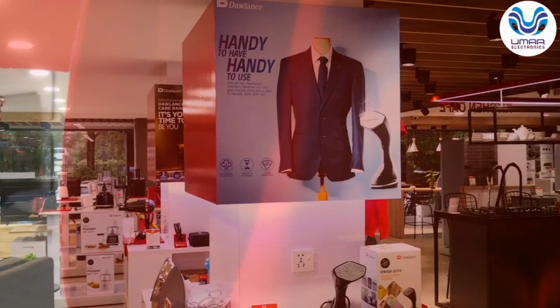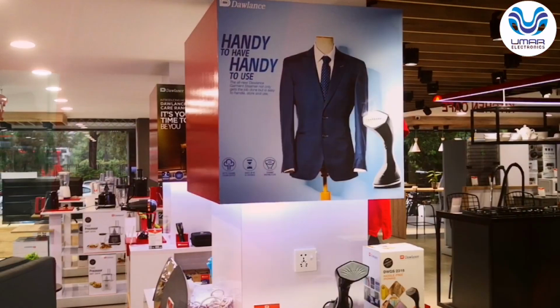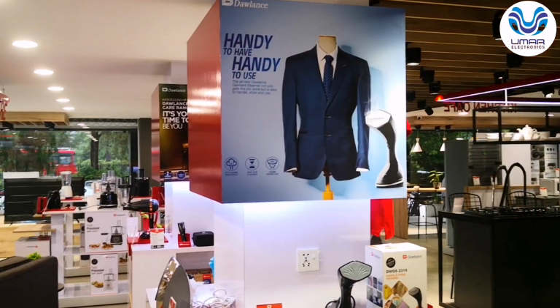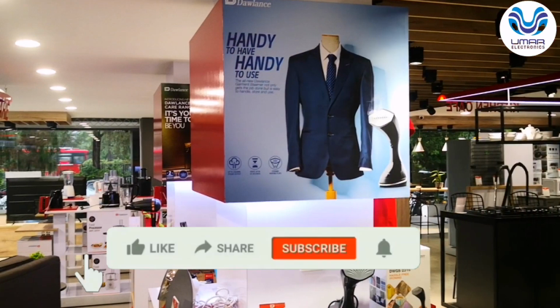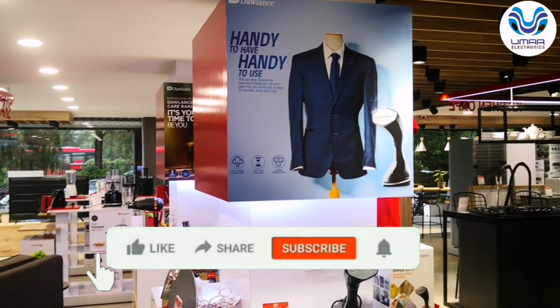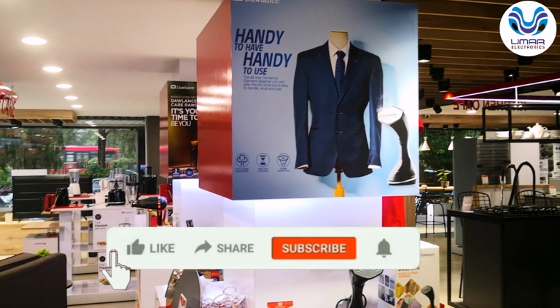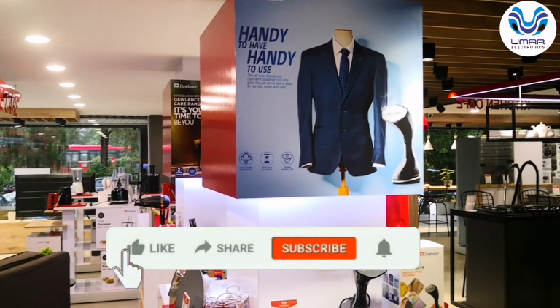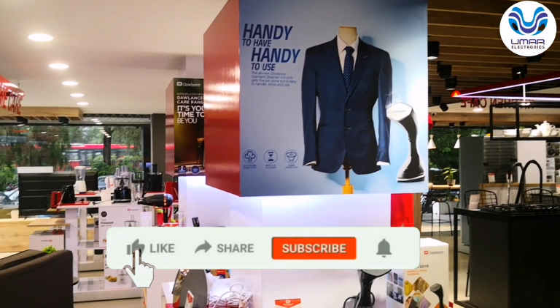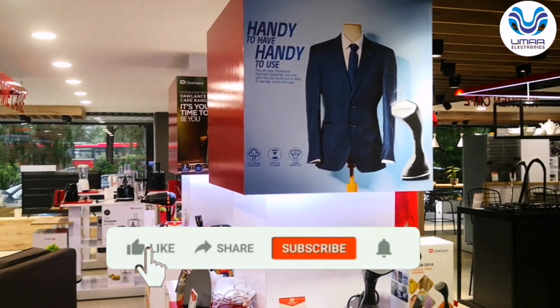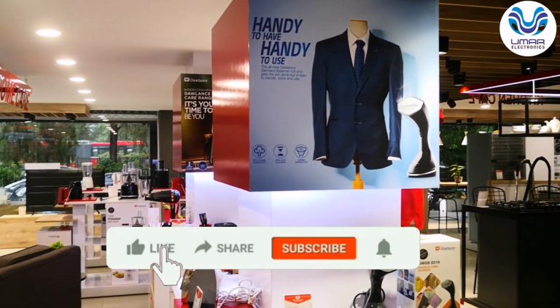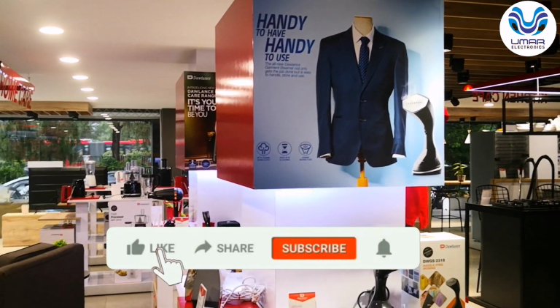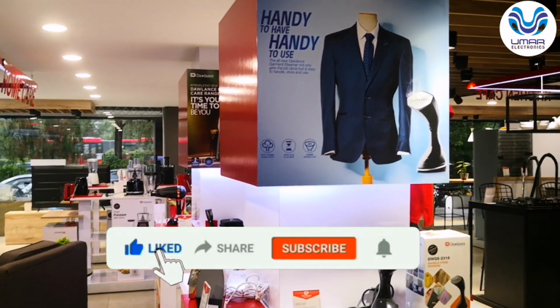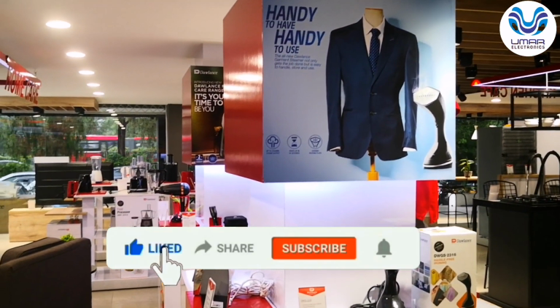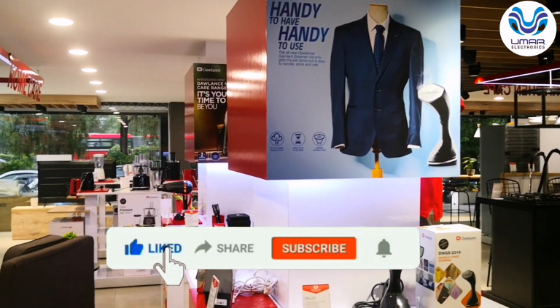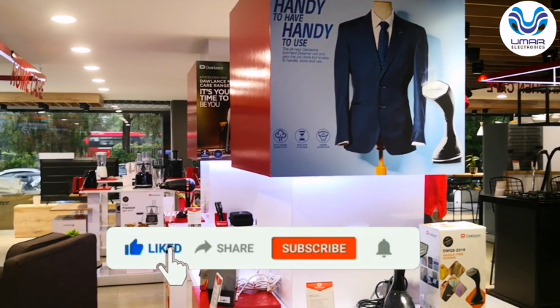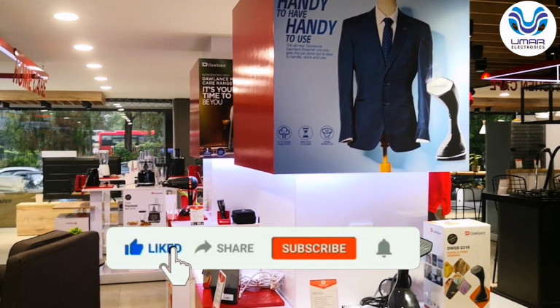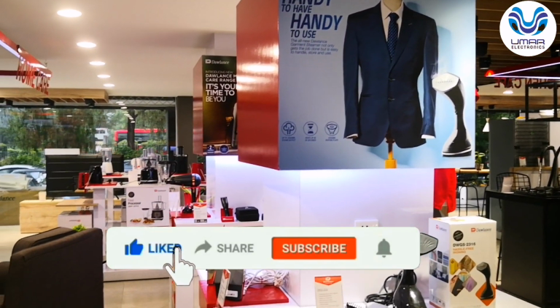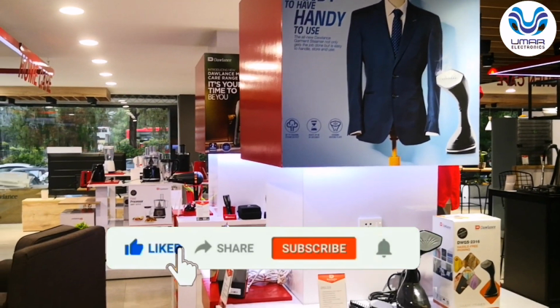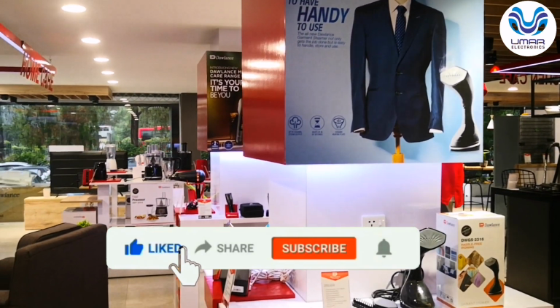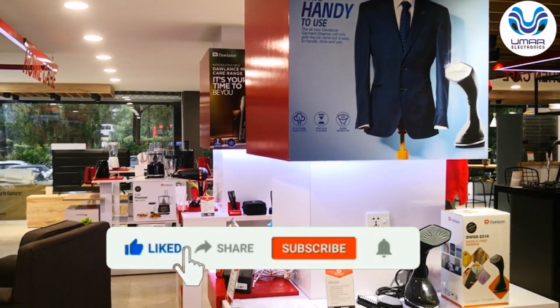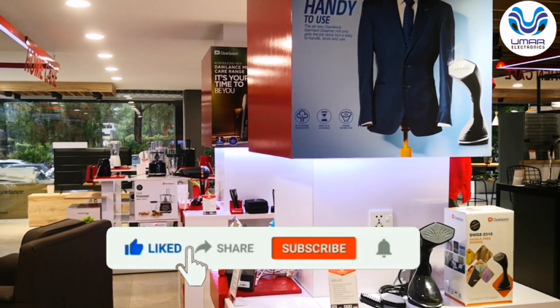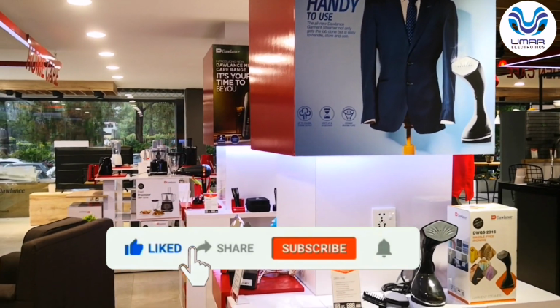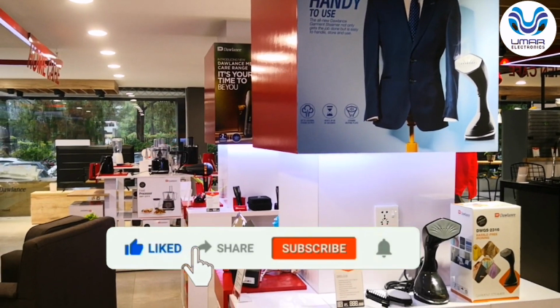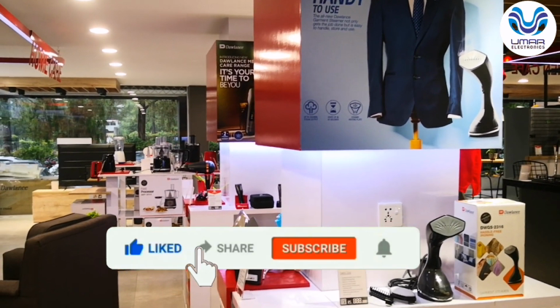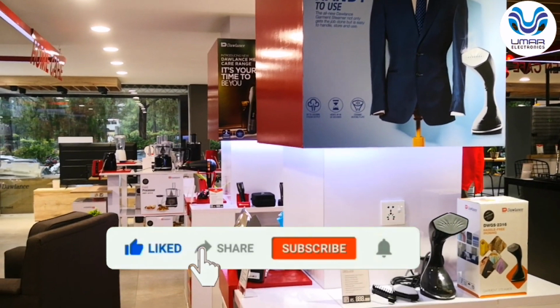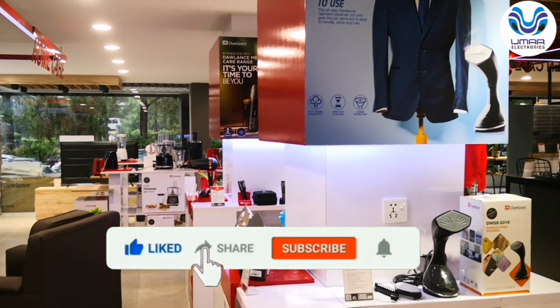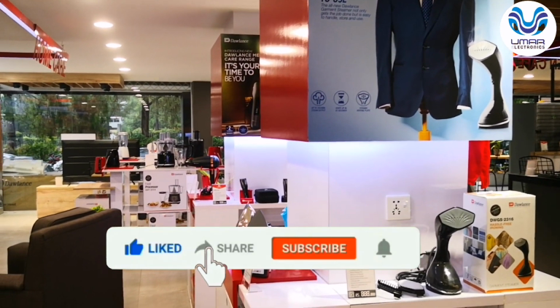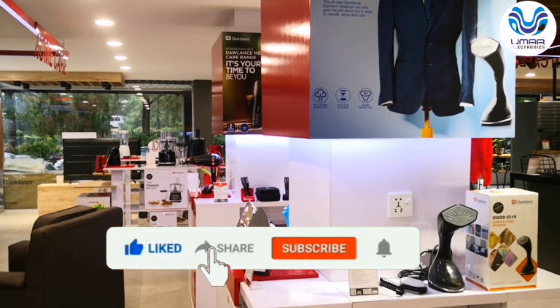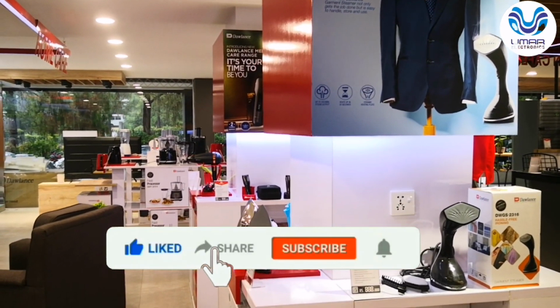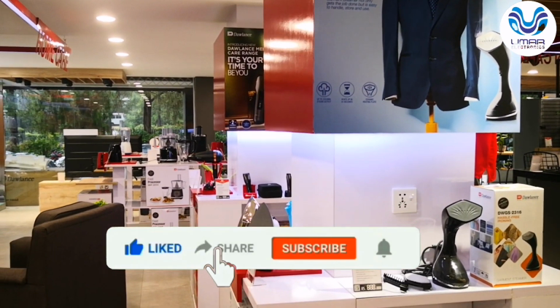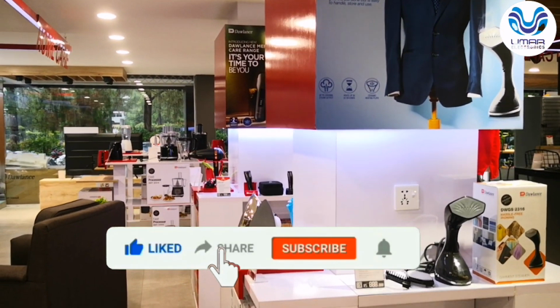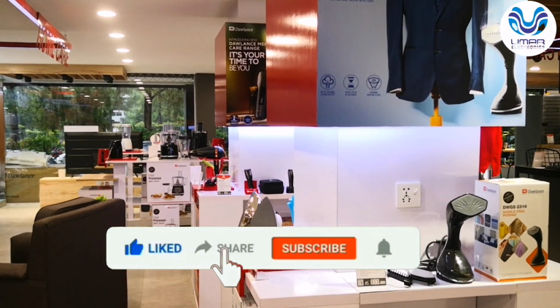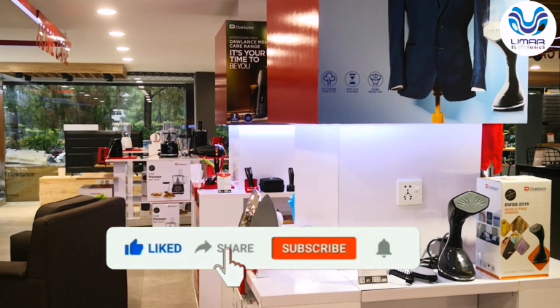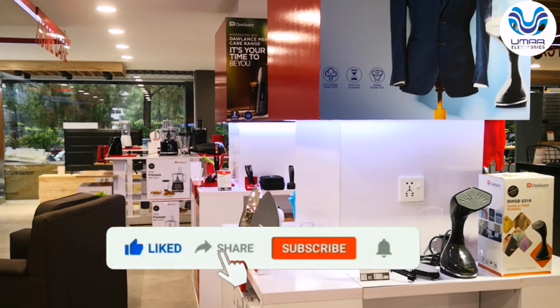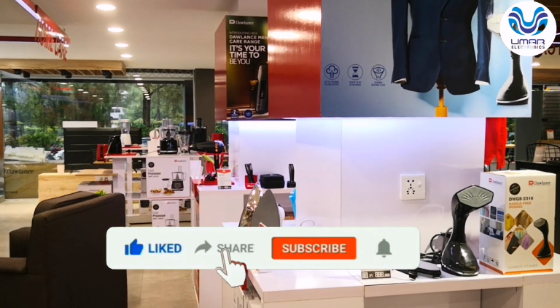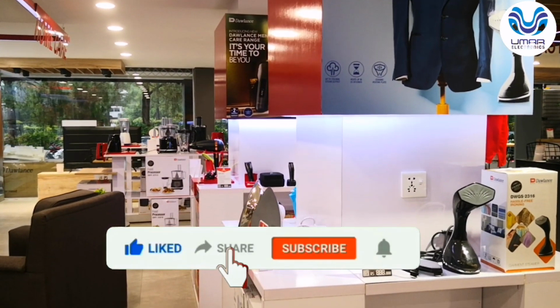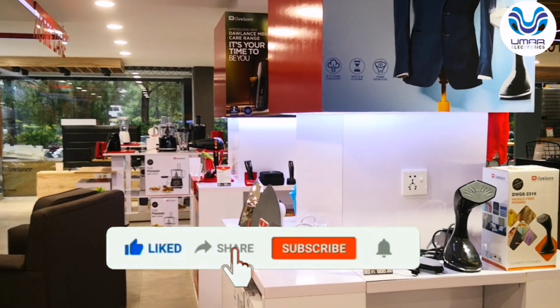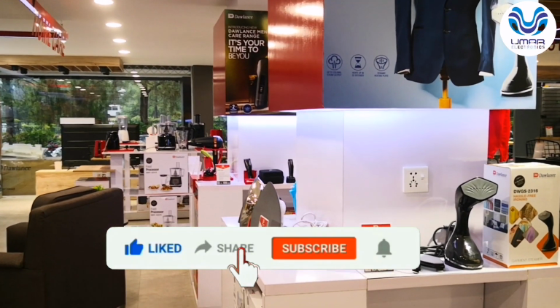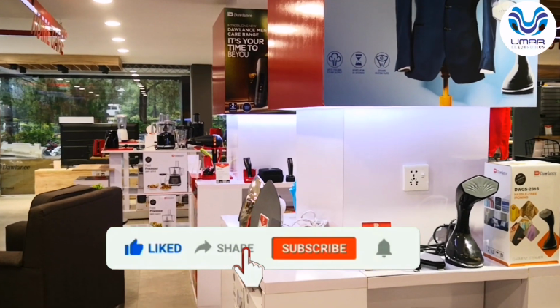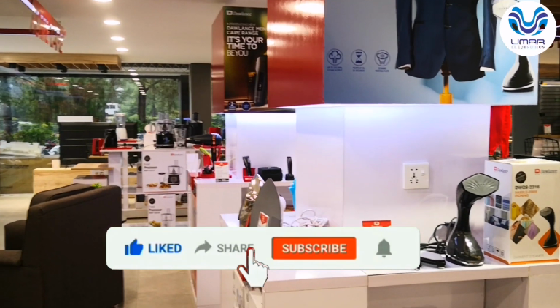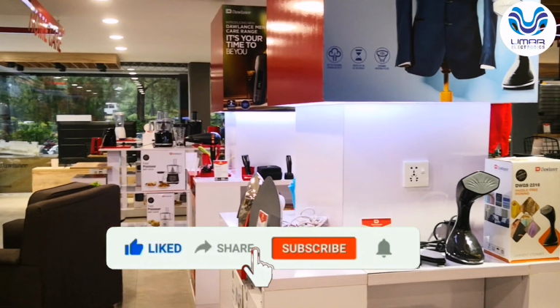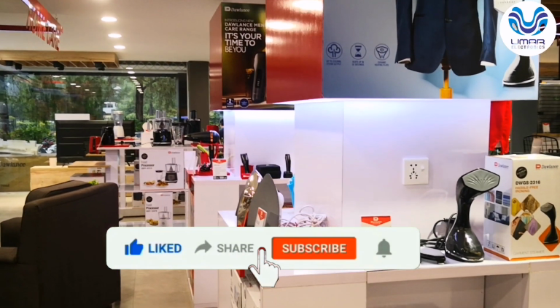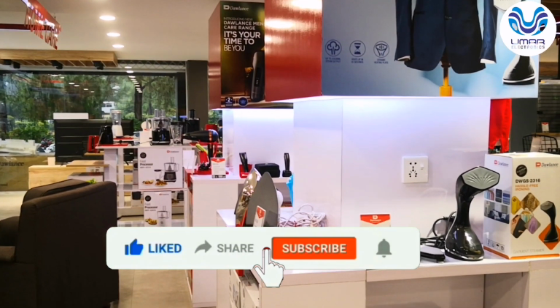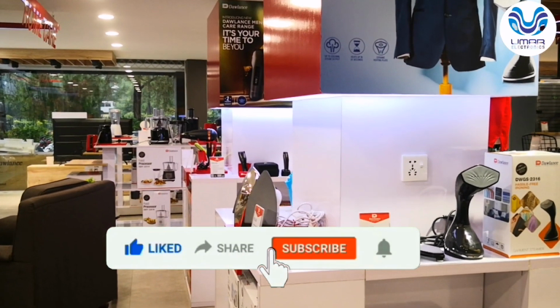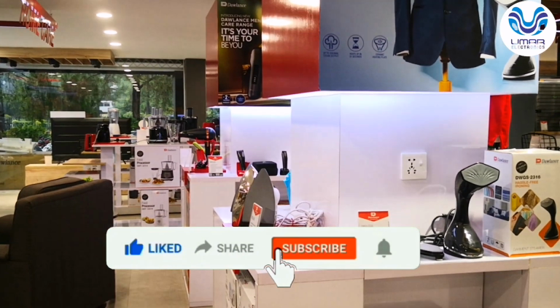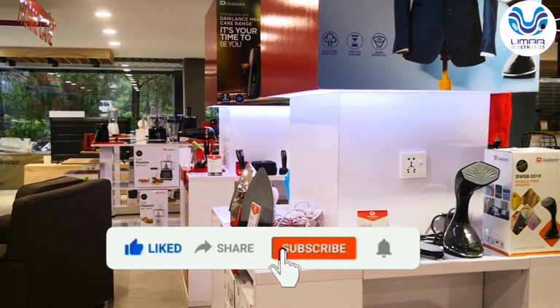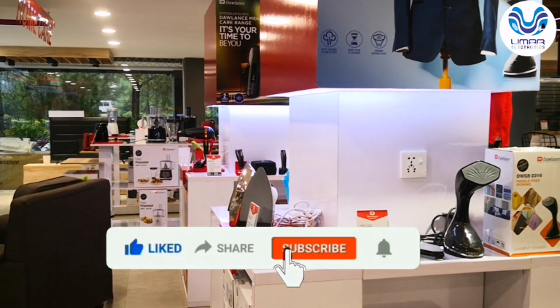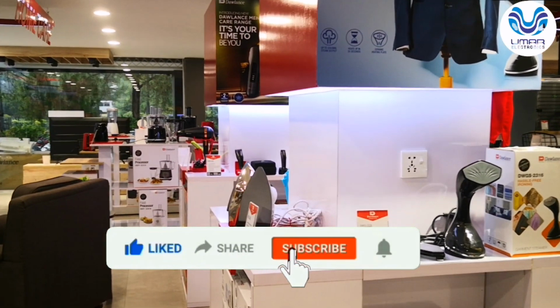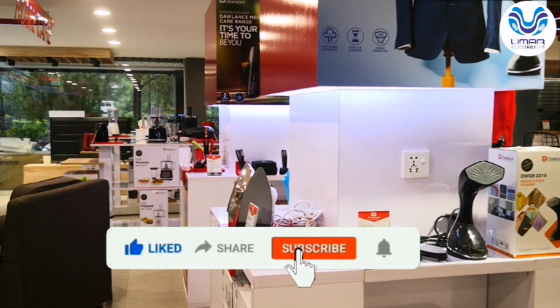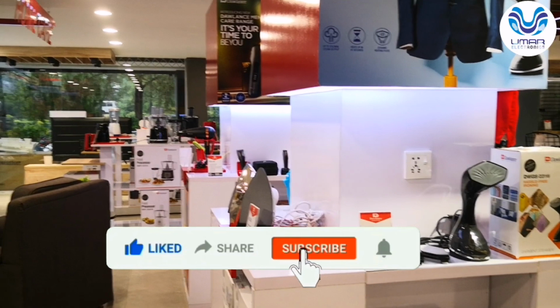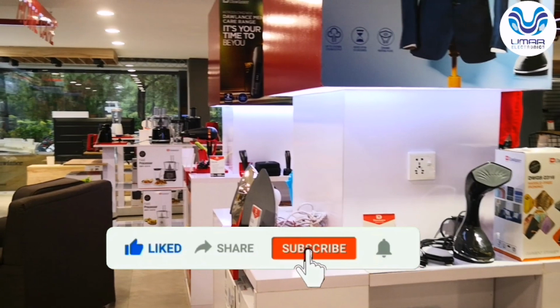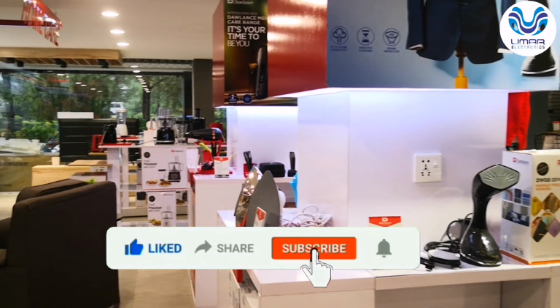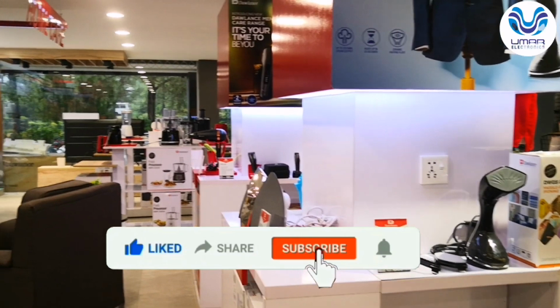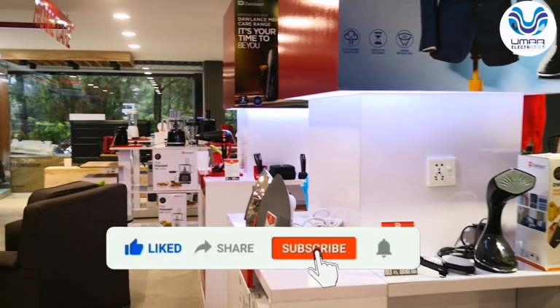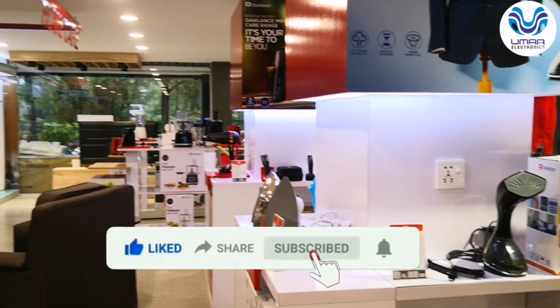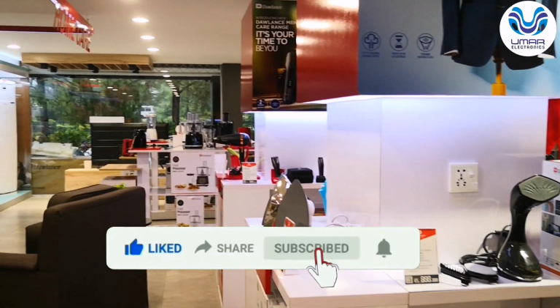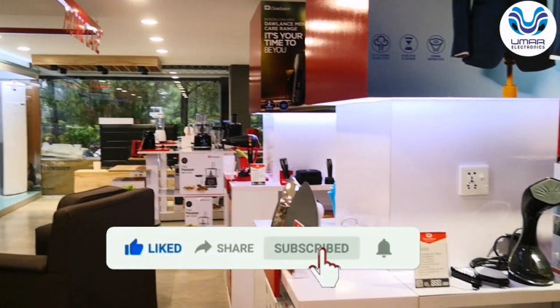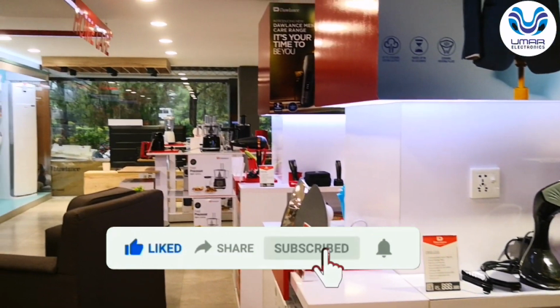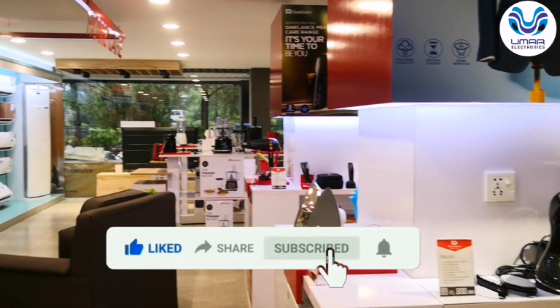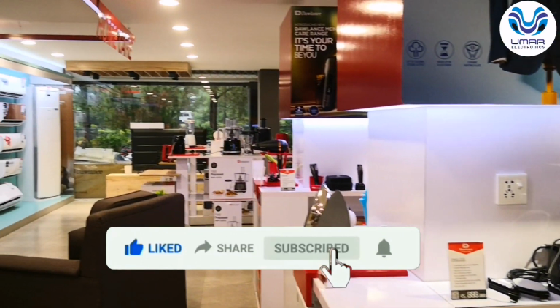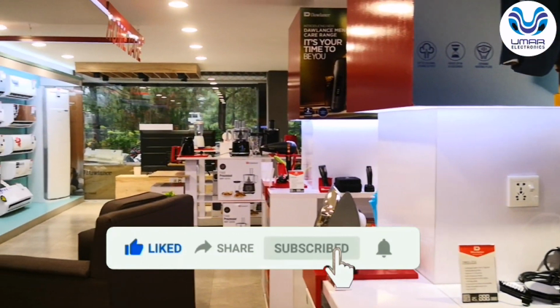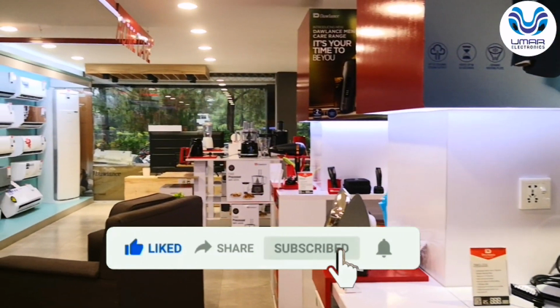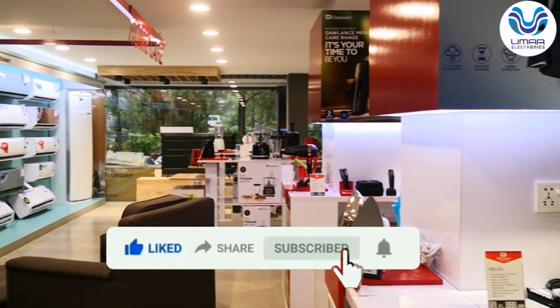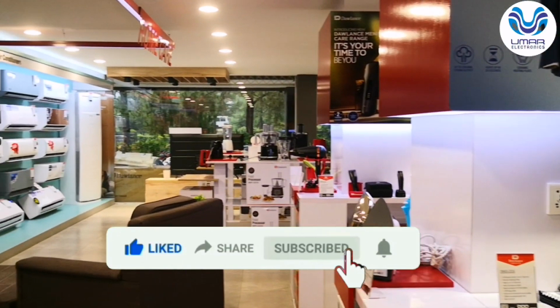Viewers, if you like this video, please like it. If you are new to our channel, please subscribe.